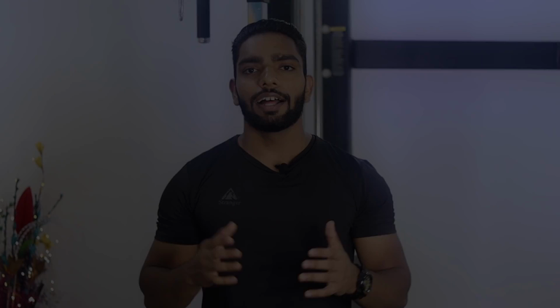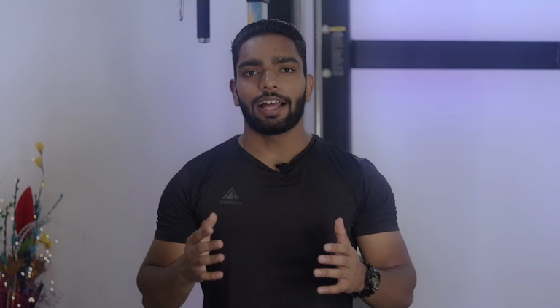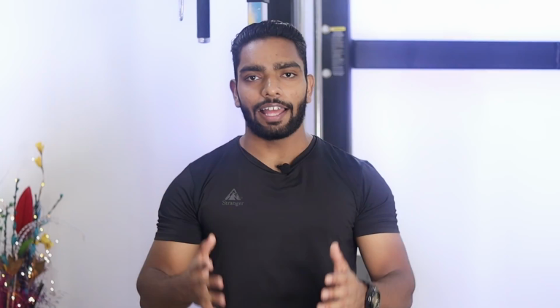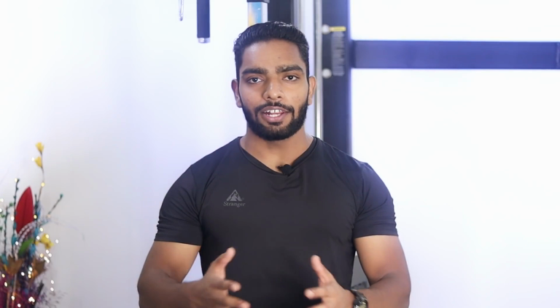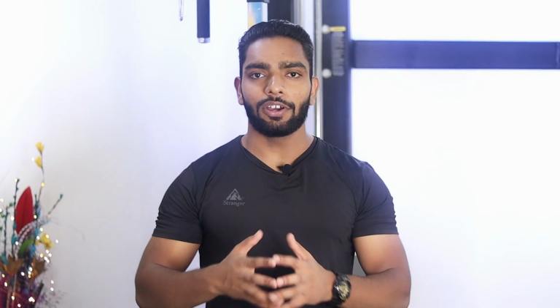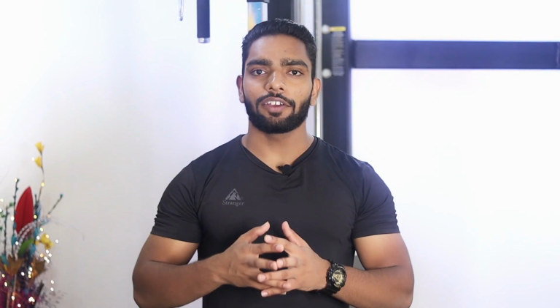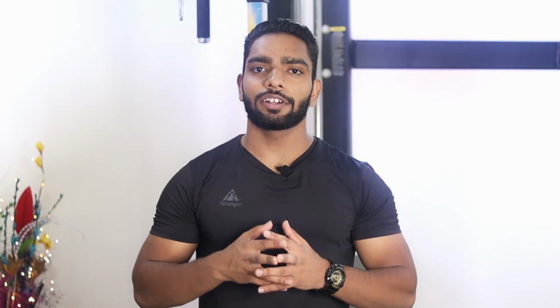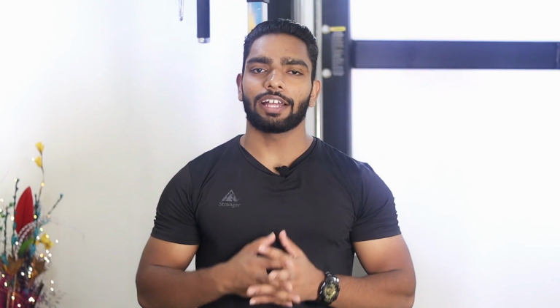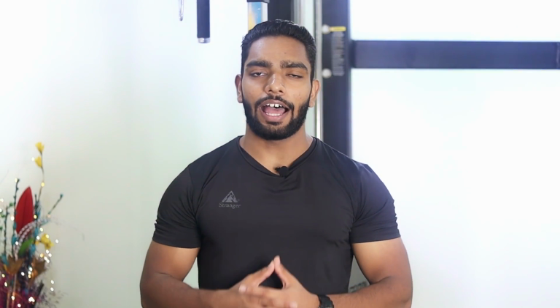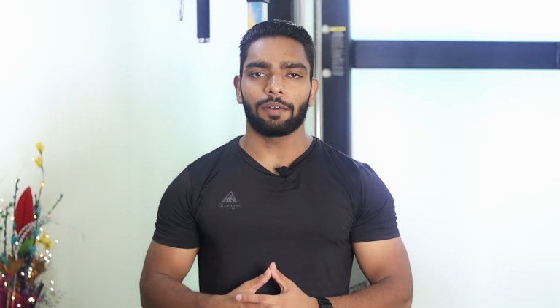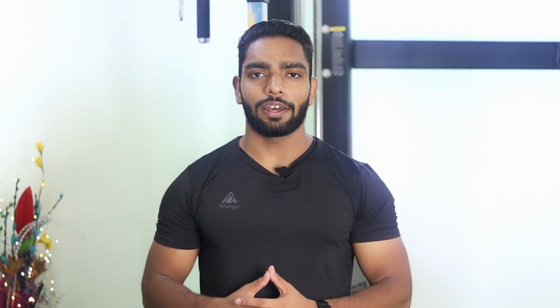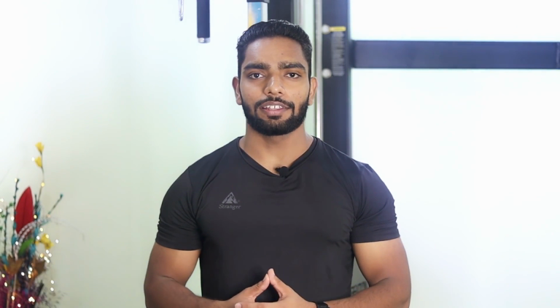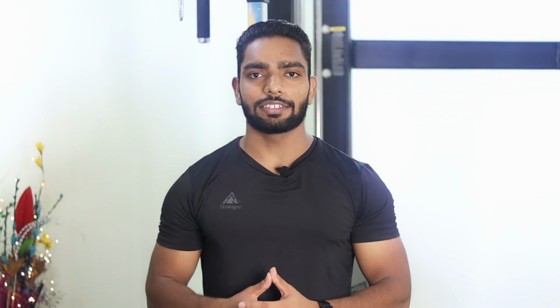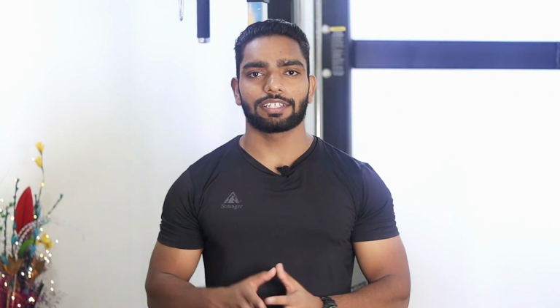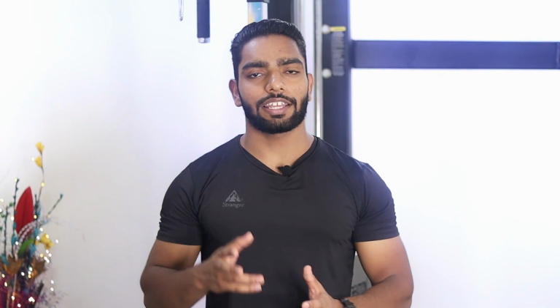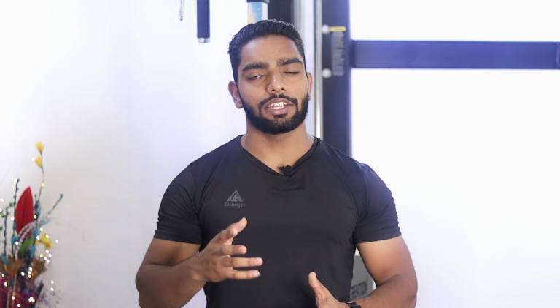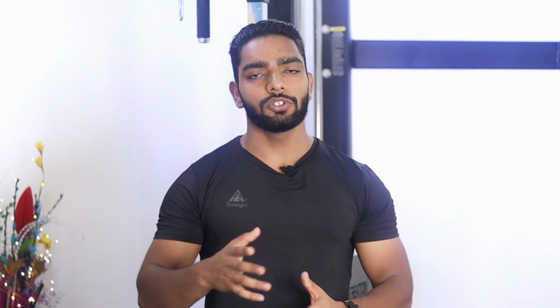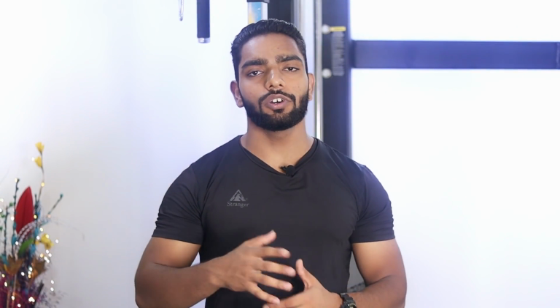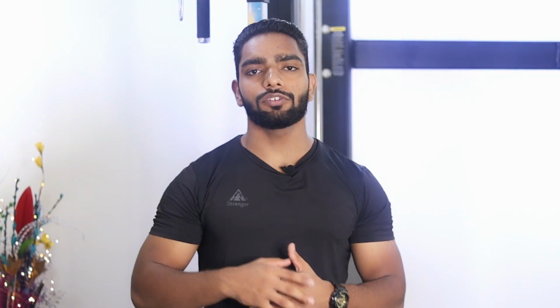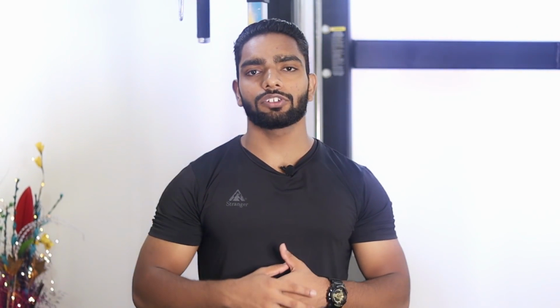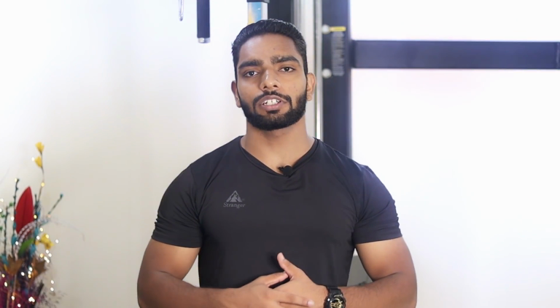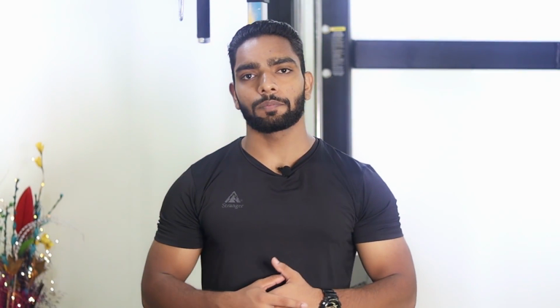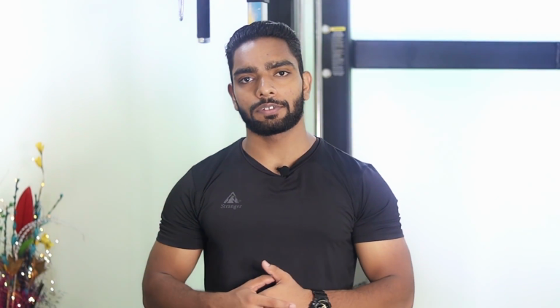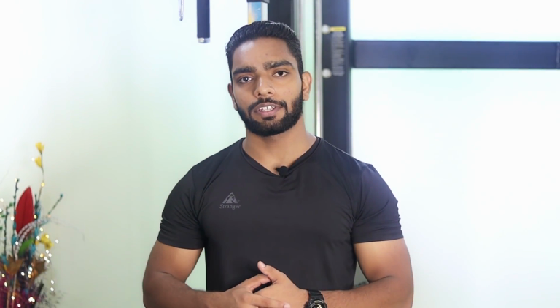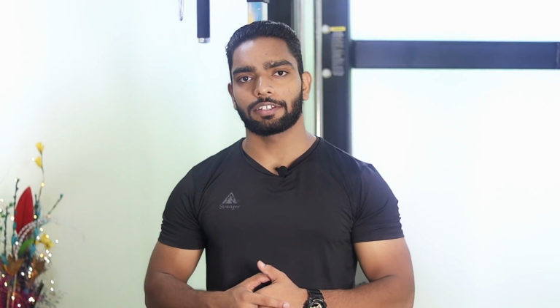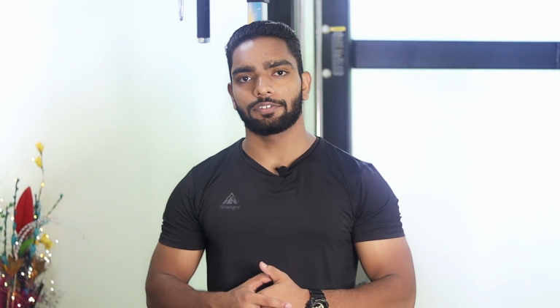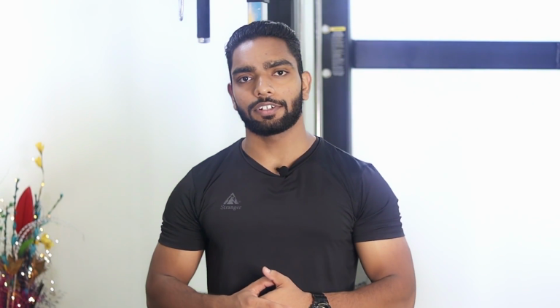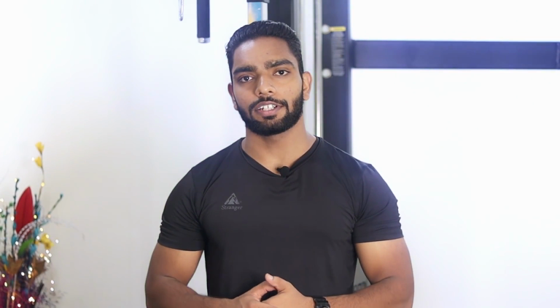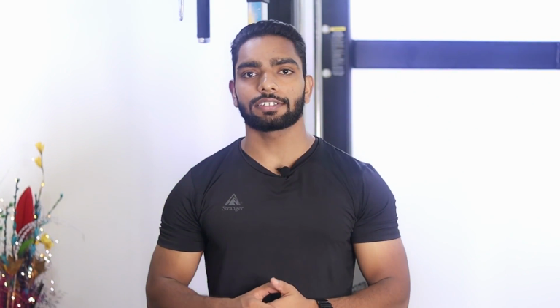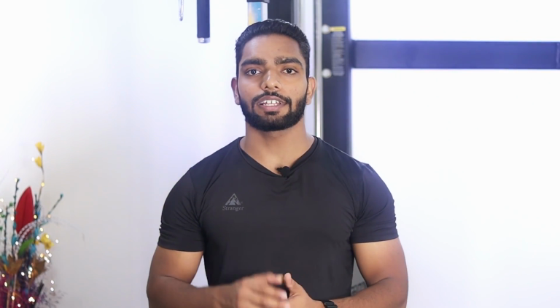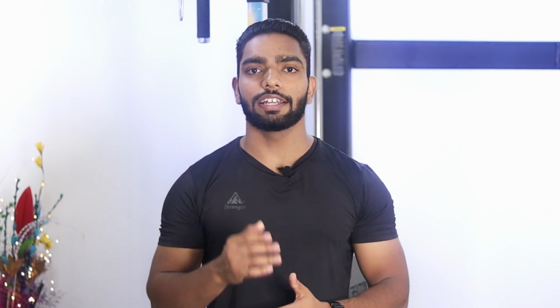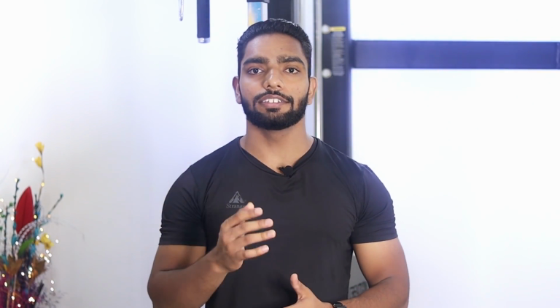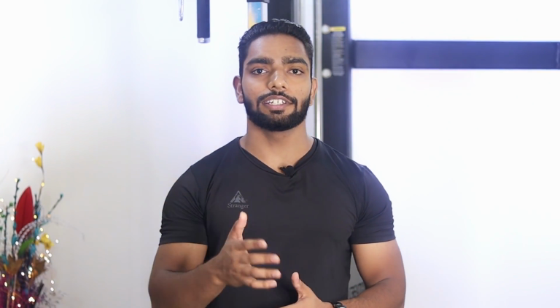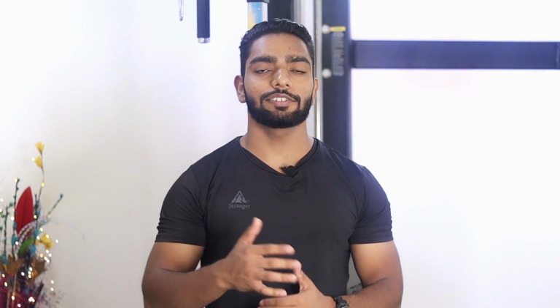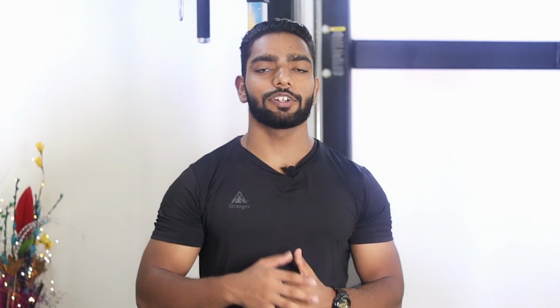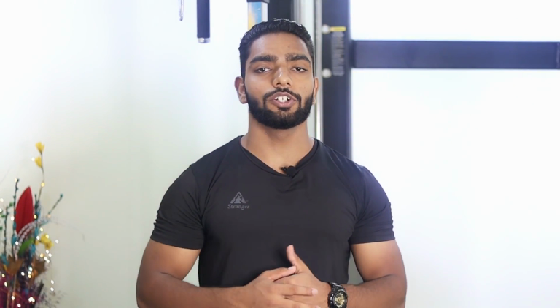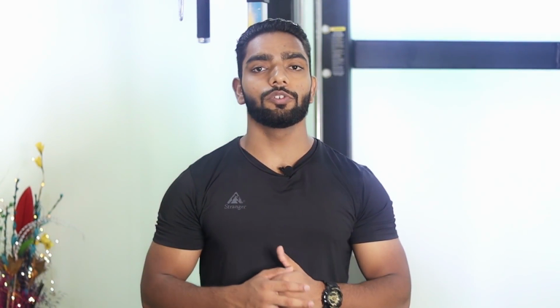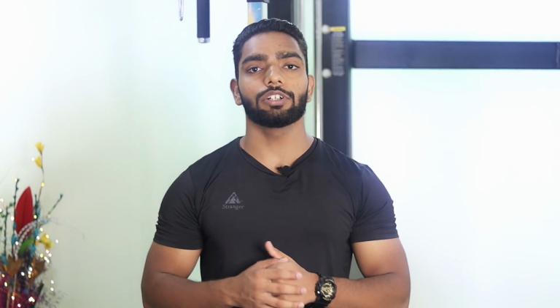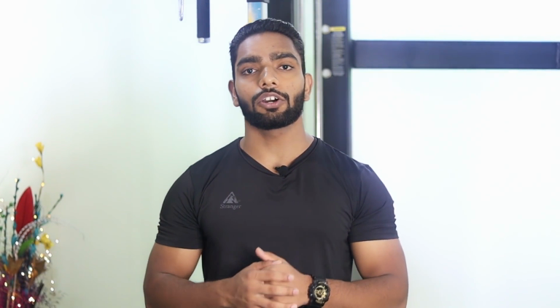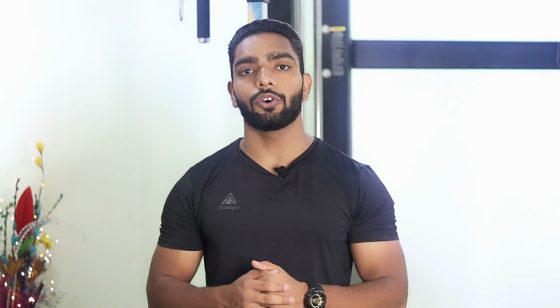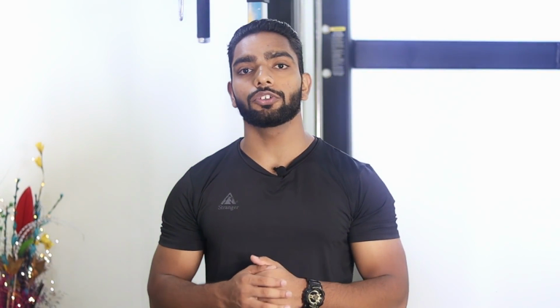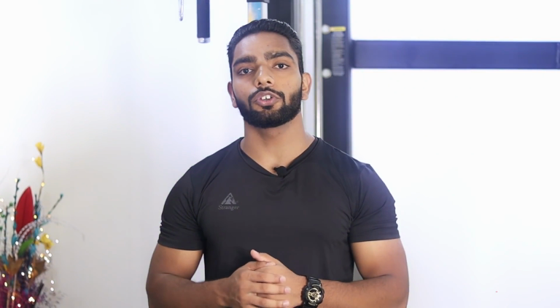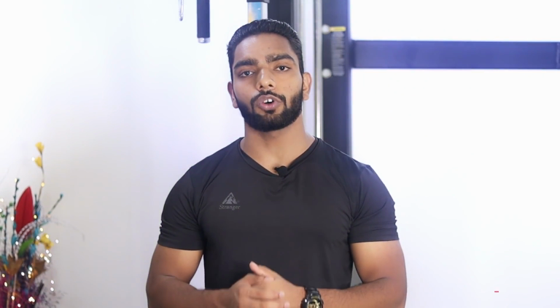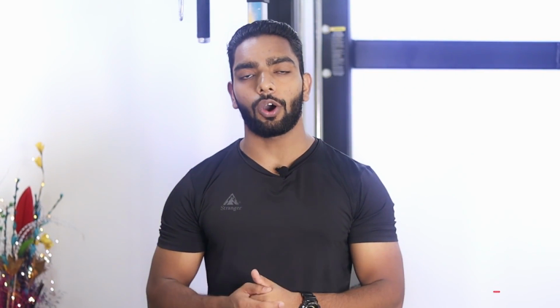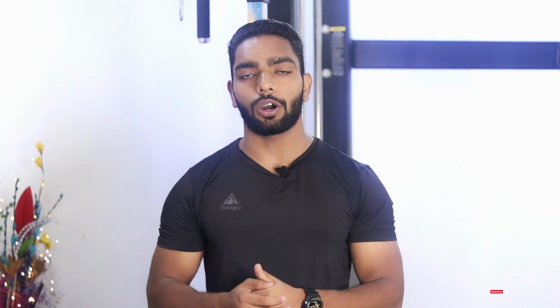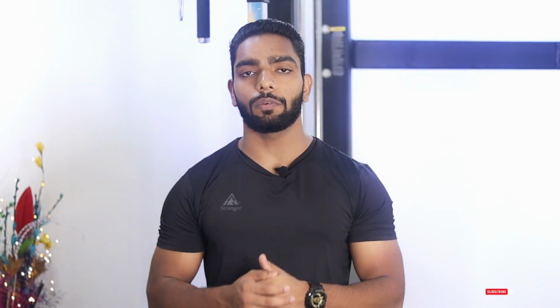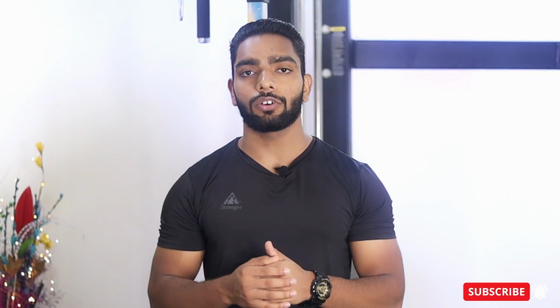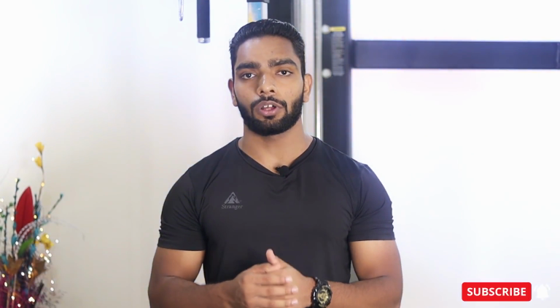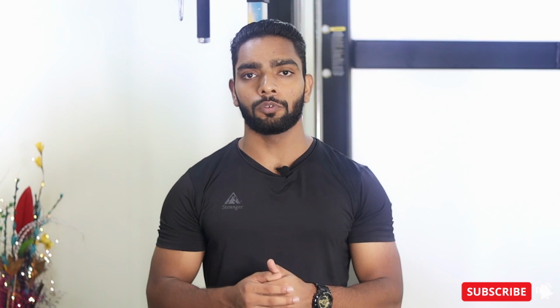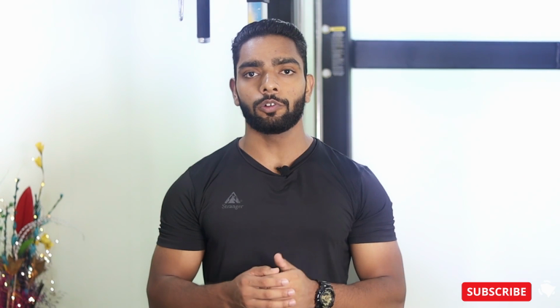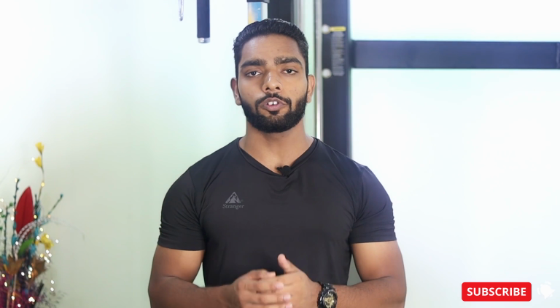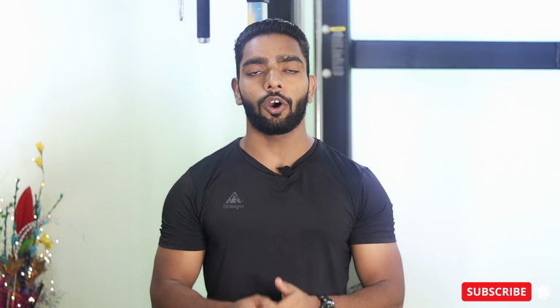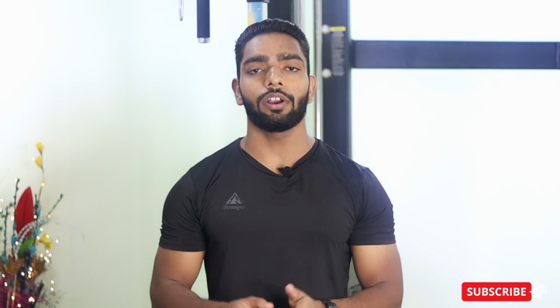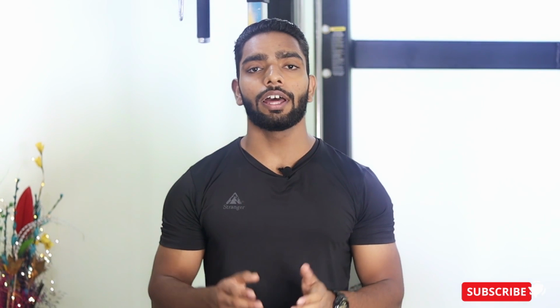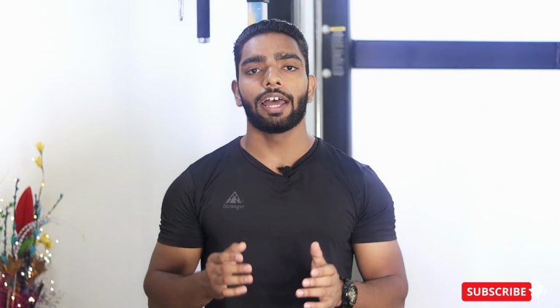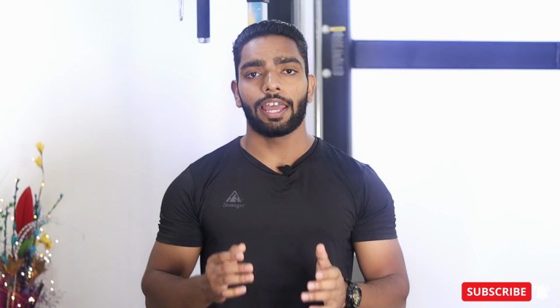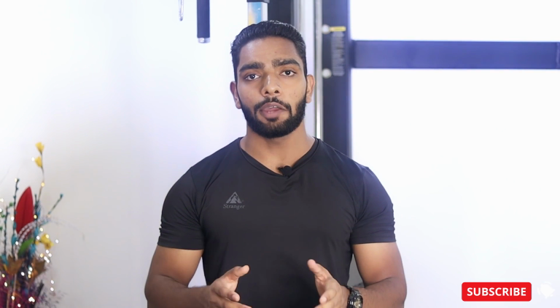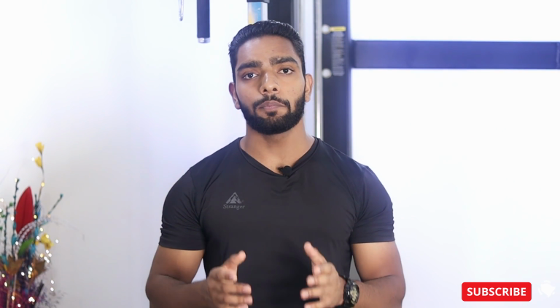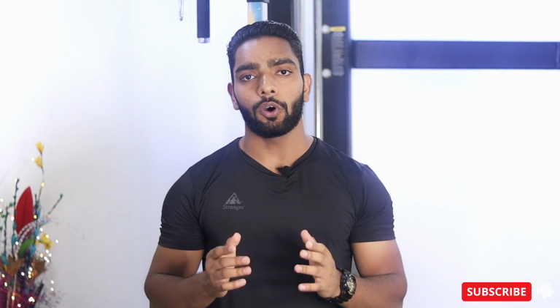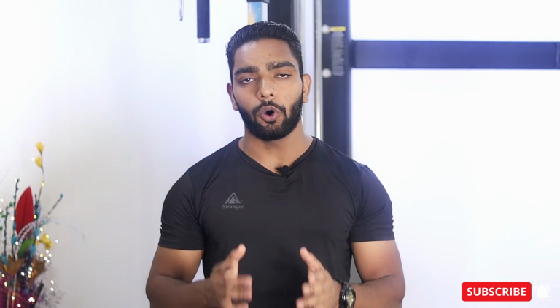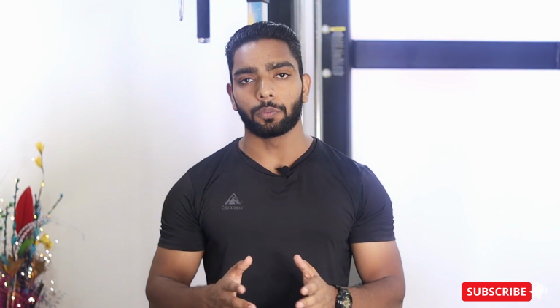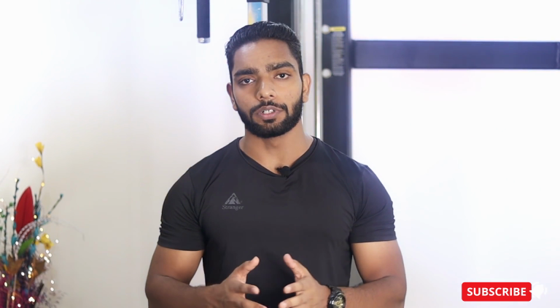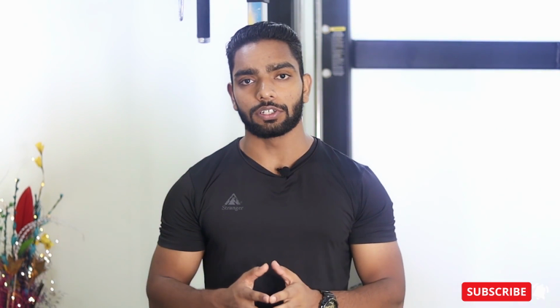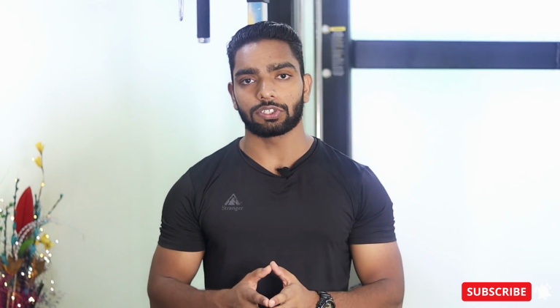Hello everyone, I am Harinder Singh and you are watching Serious Fitness. In this video, we are going to talk about a move called Hip Openers.